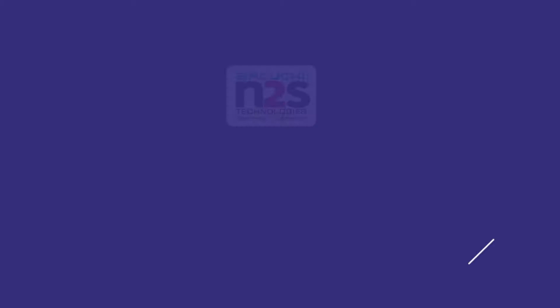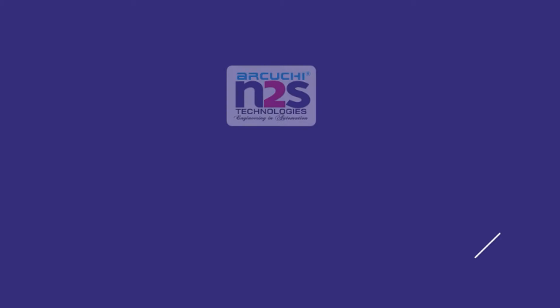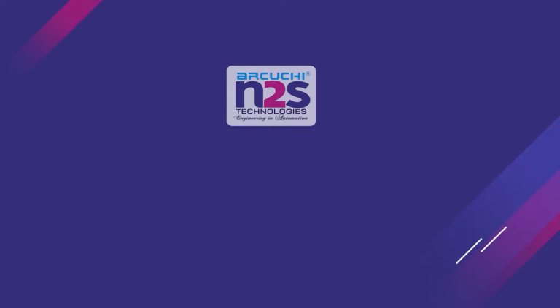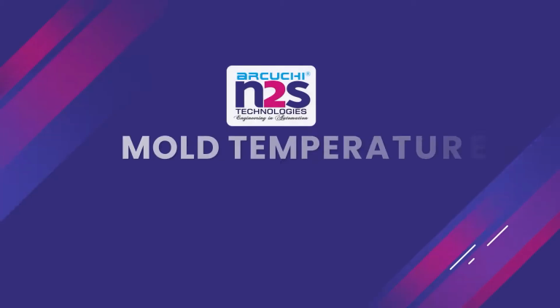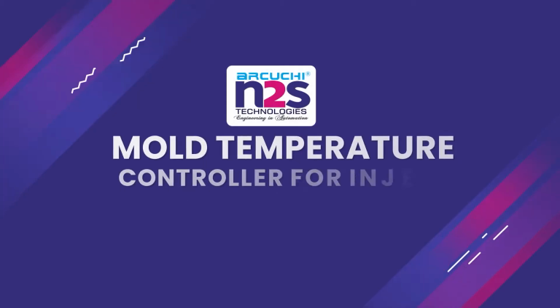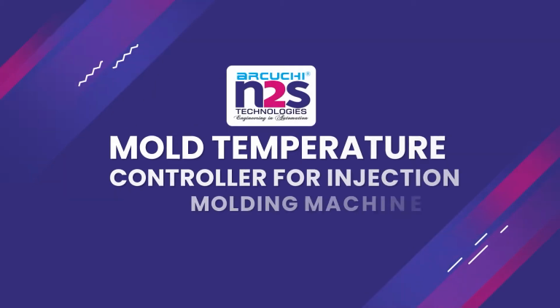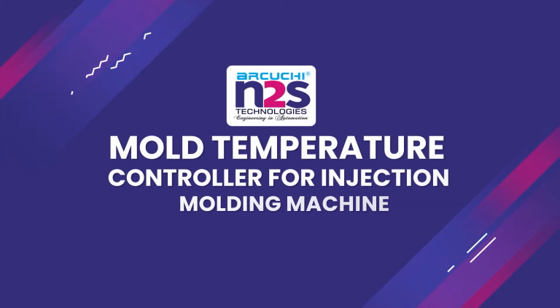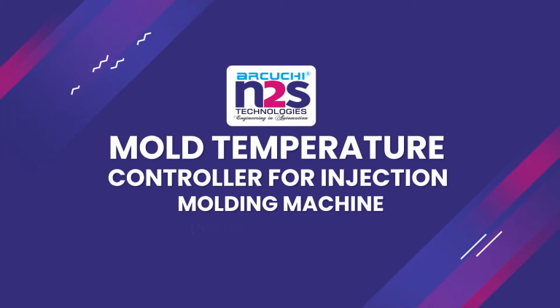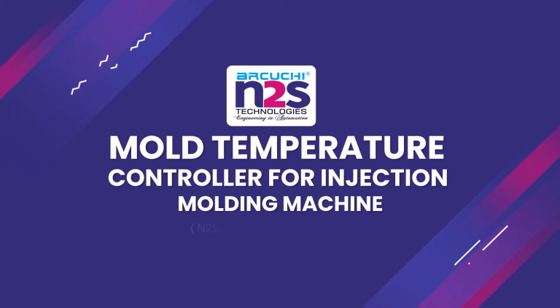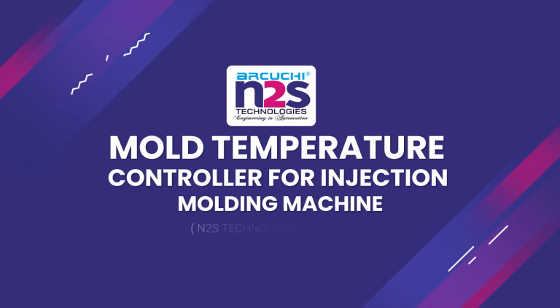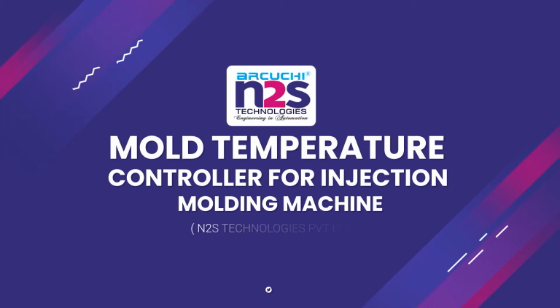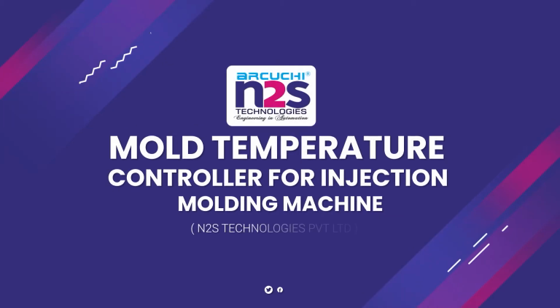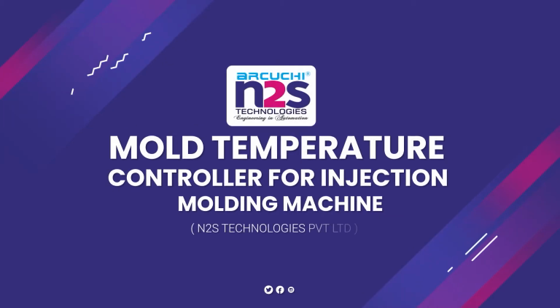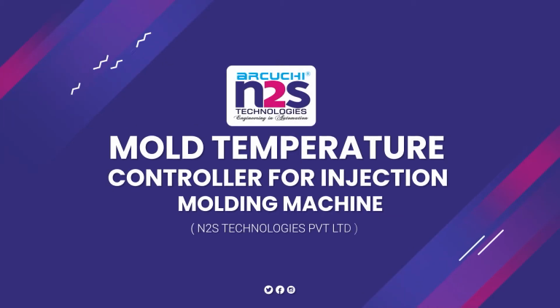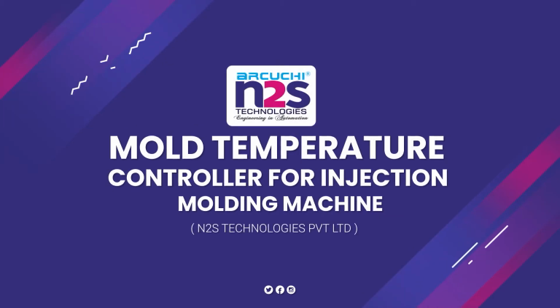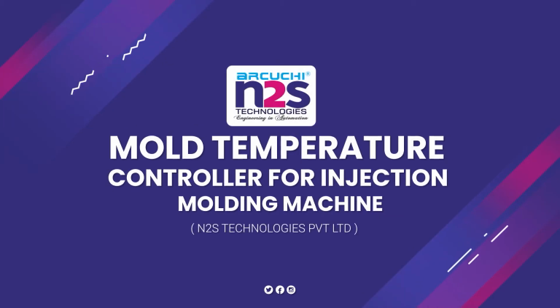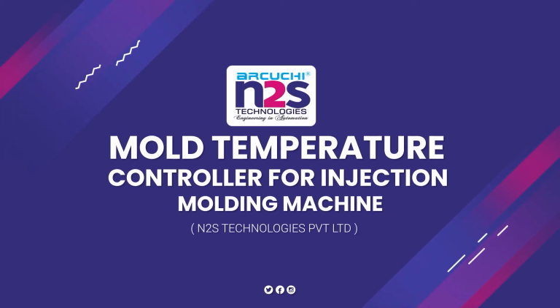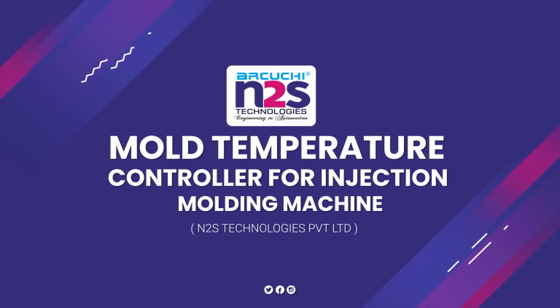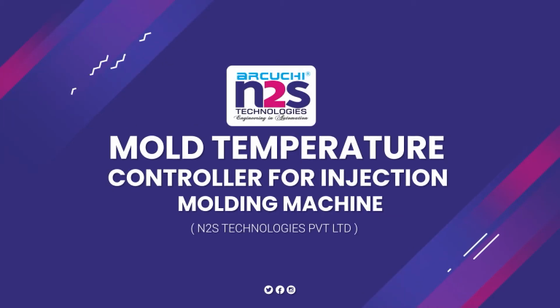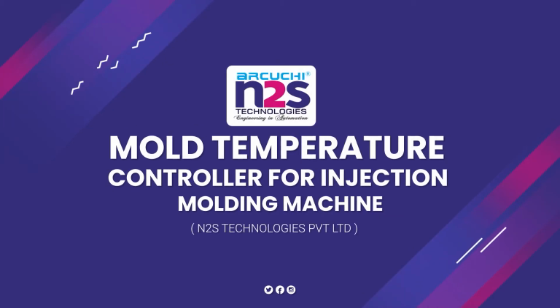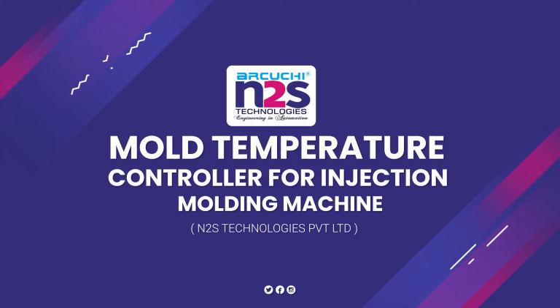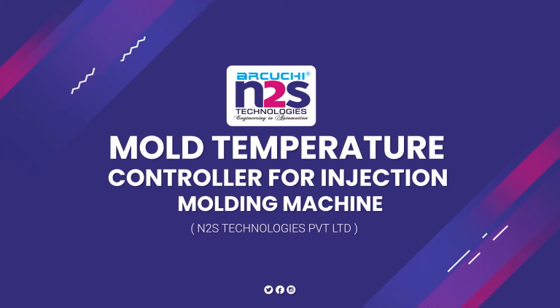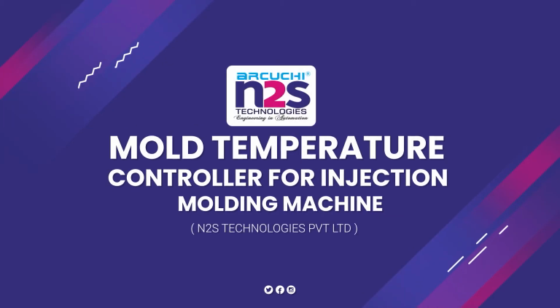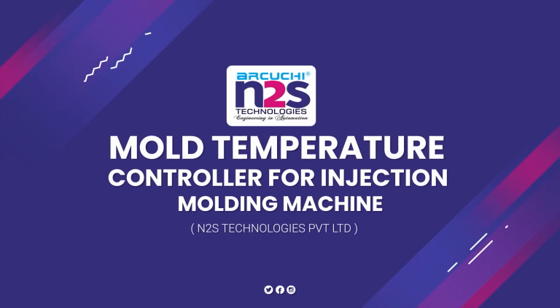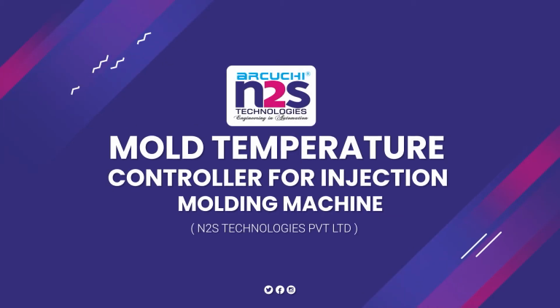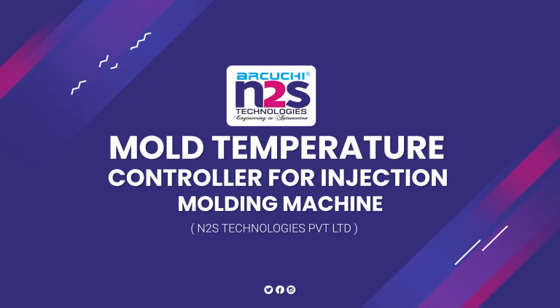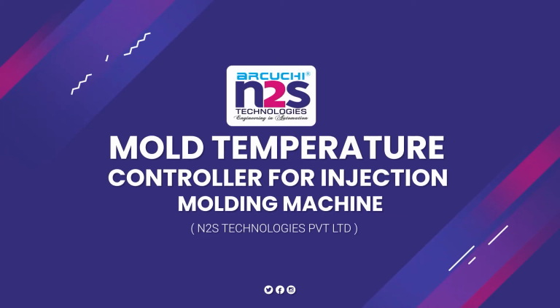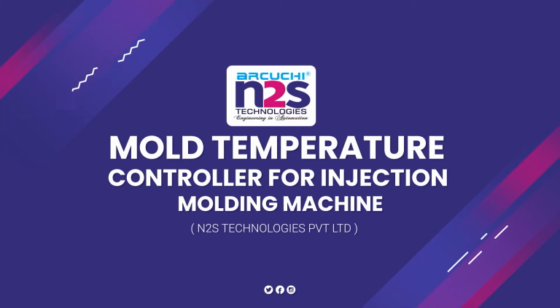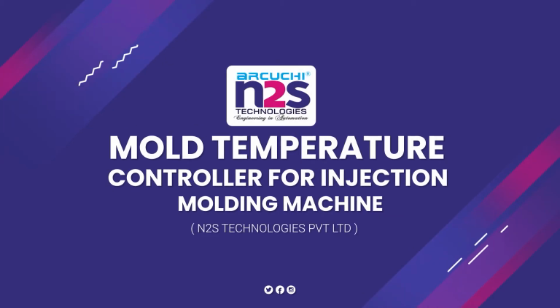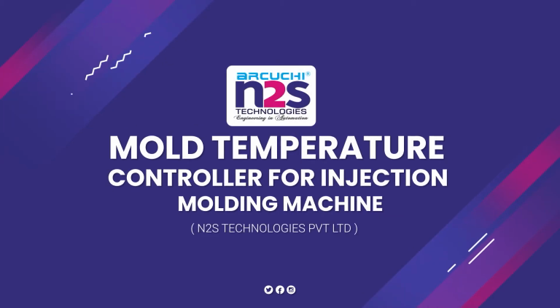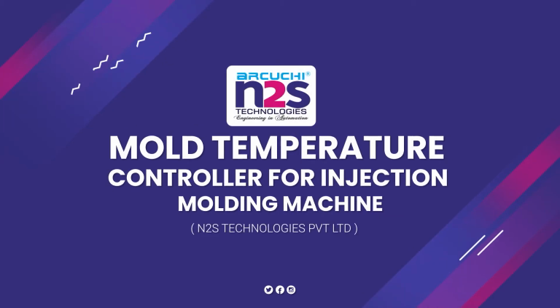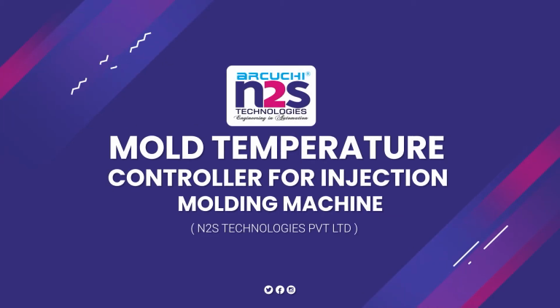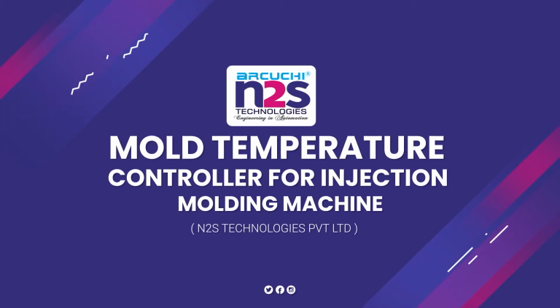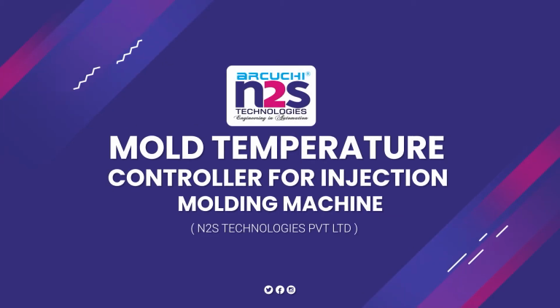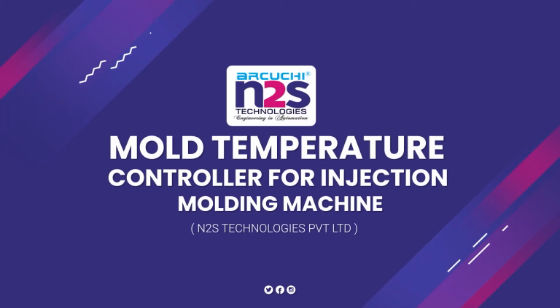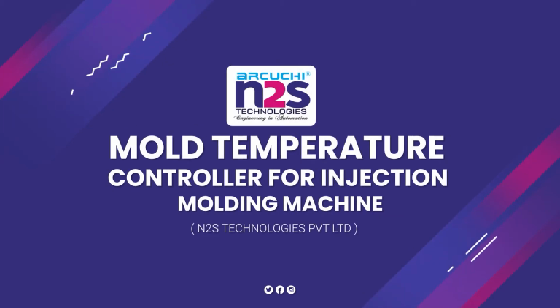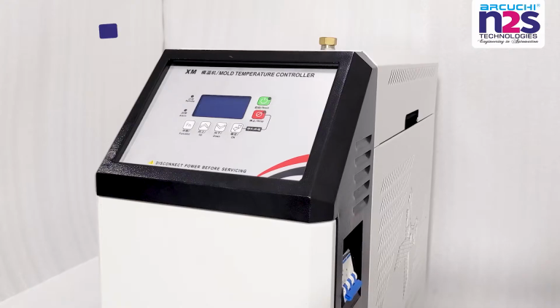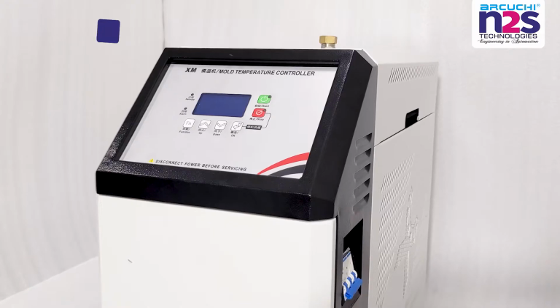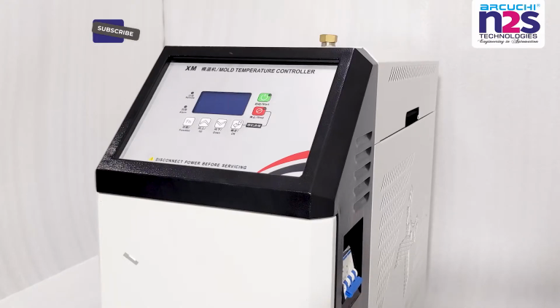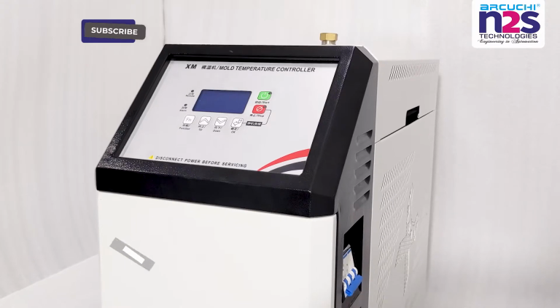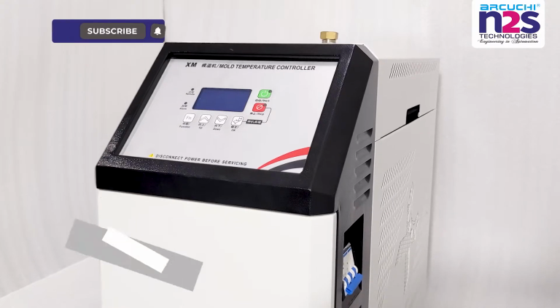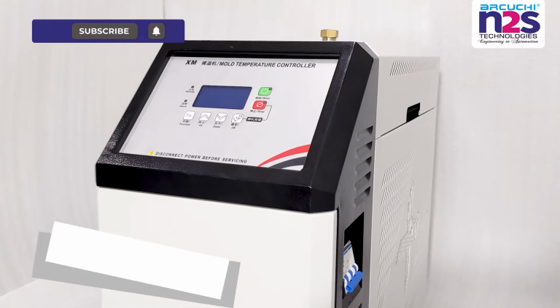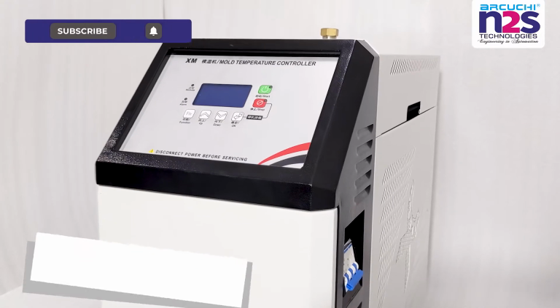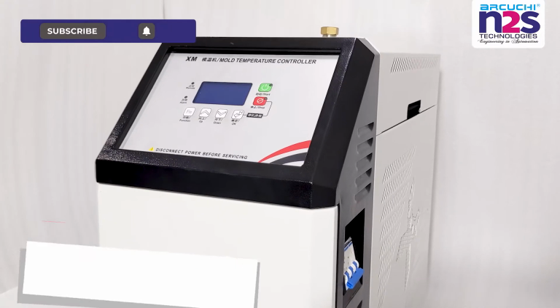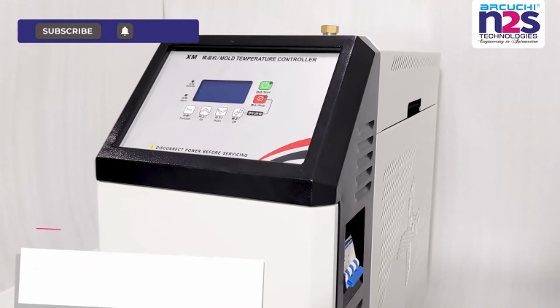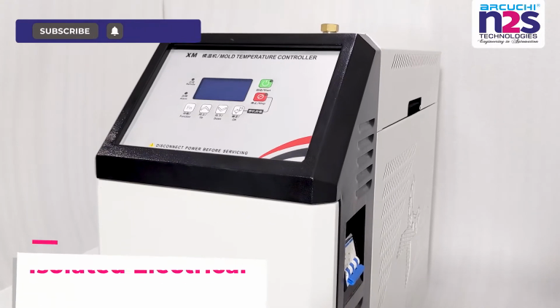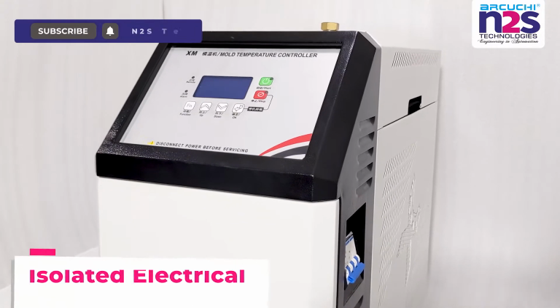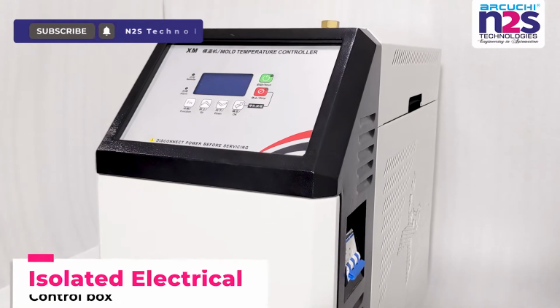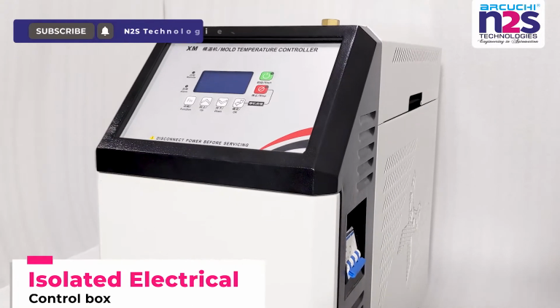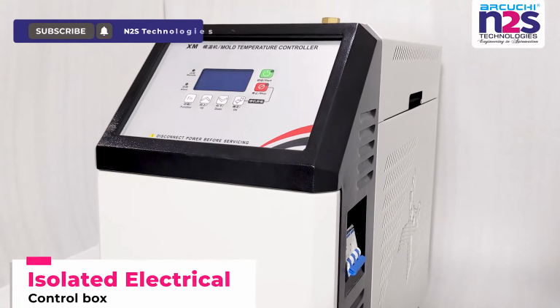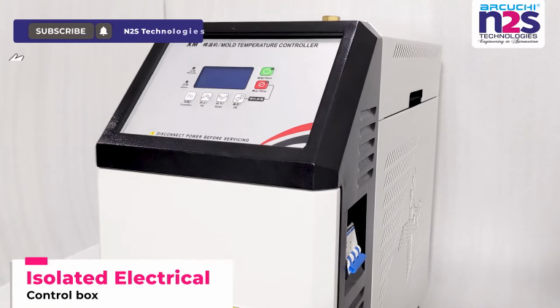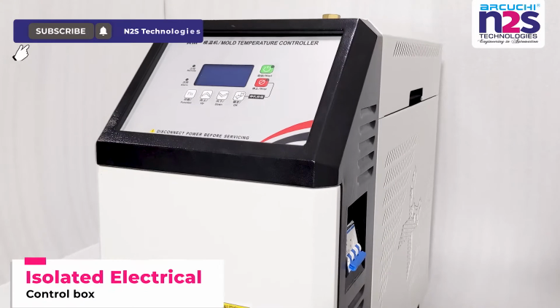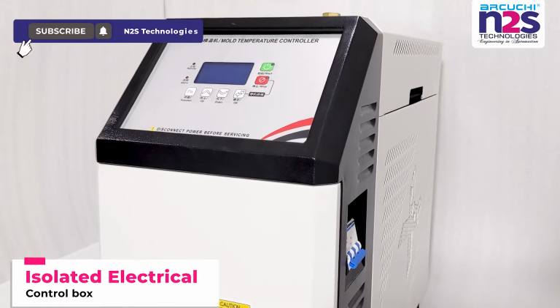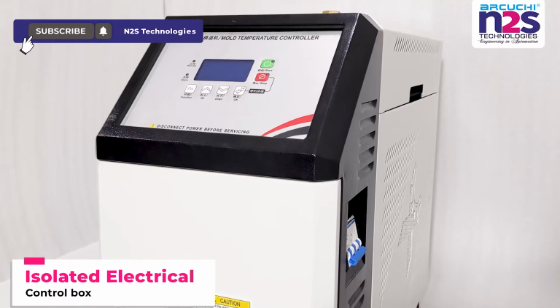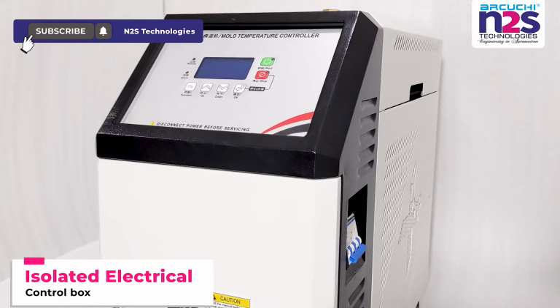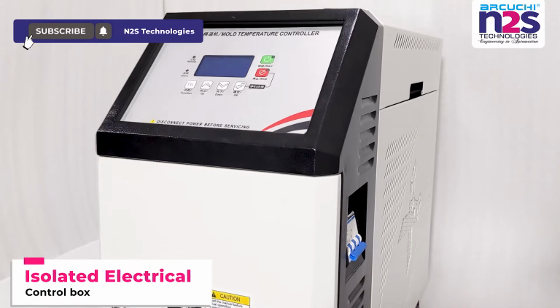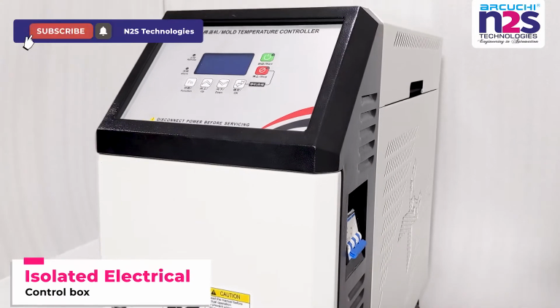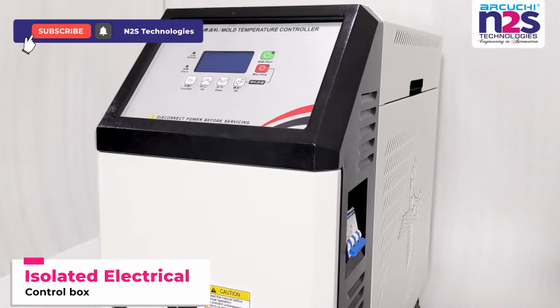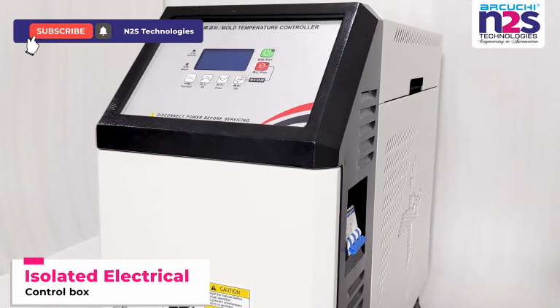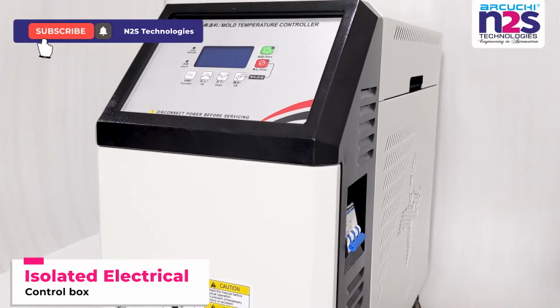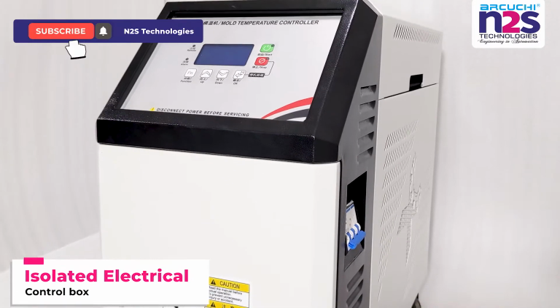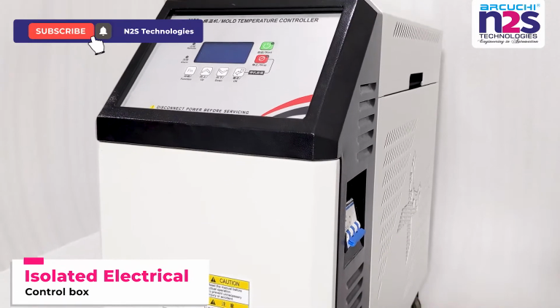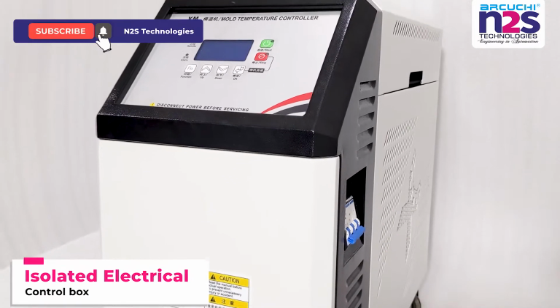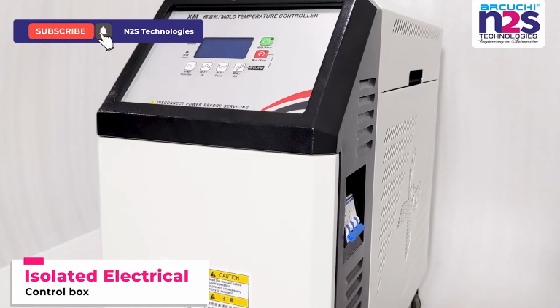Mold Temperature Controller for Injection Molding Machine. Isolated Electrical Control Box.